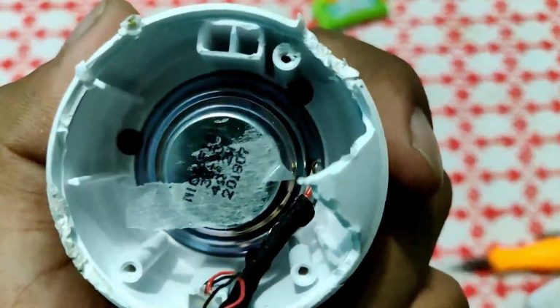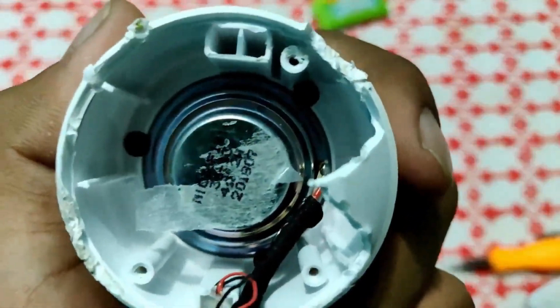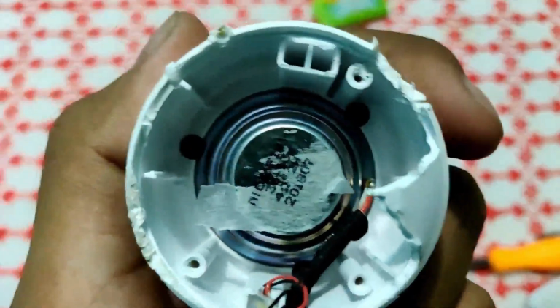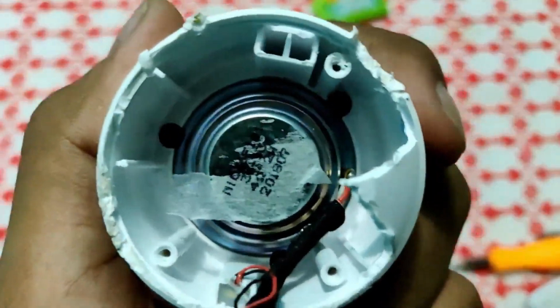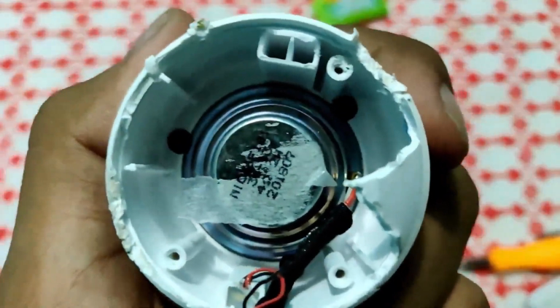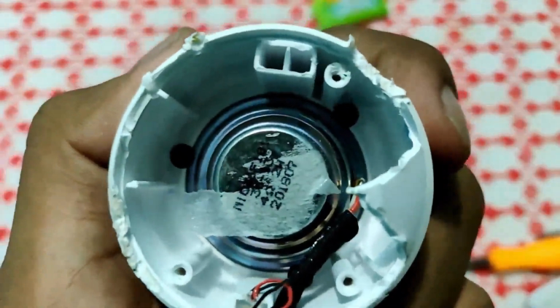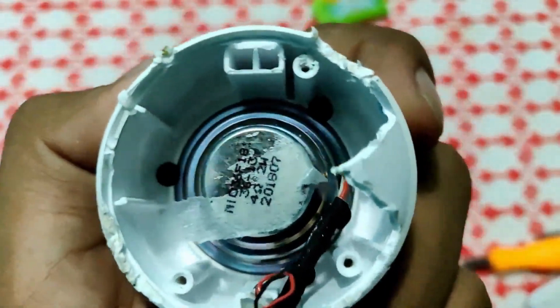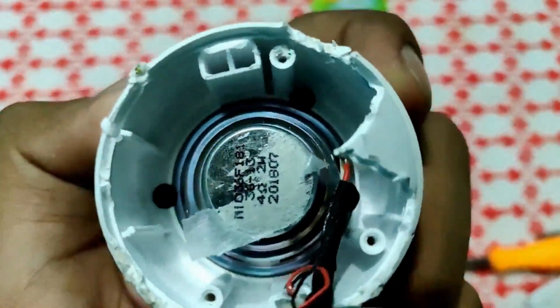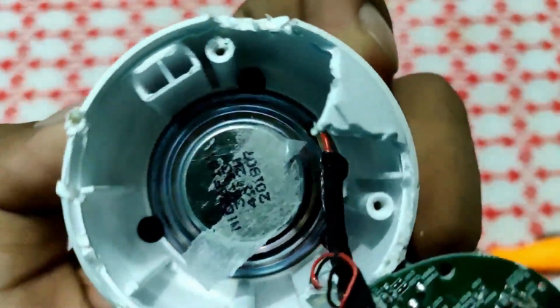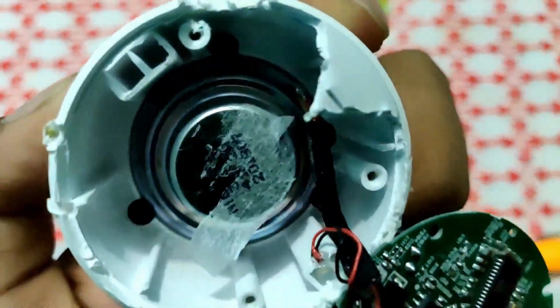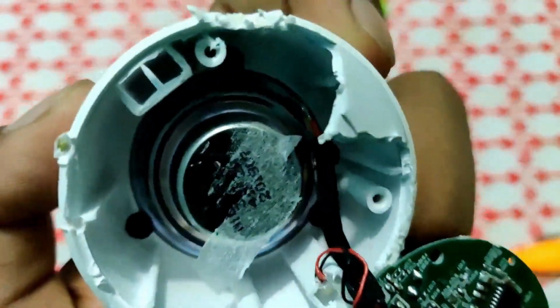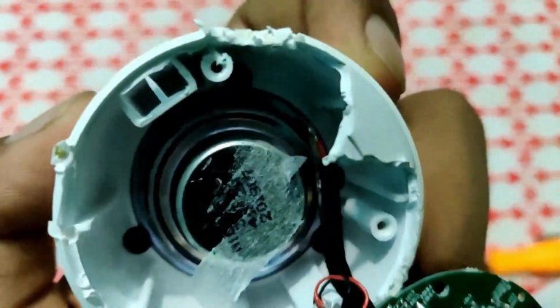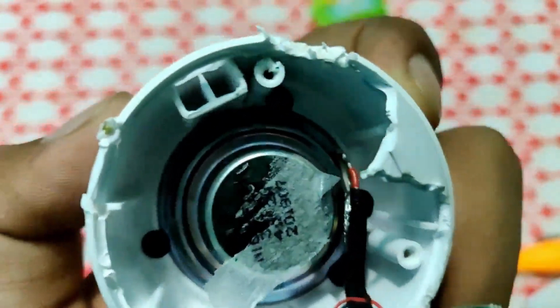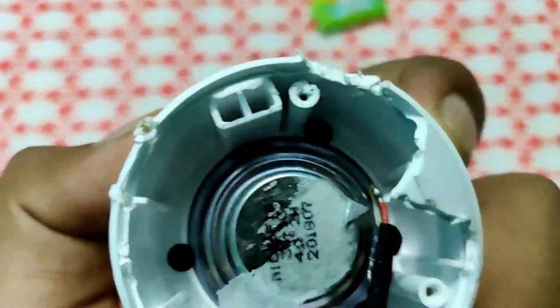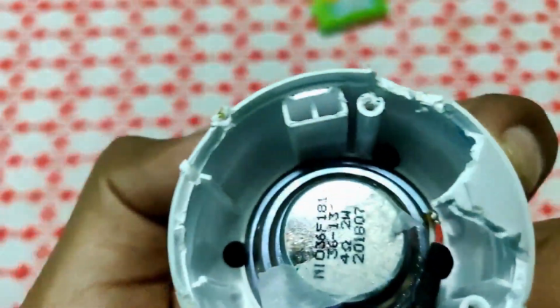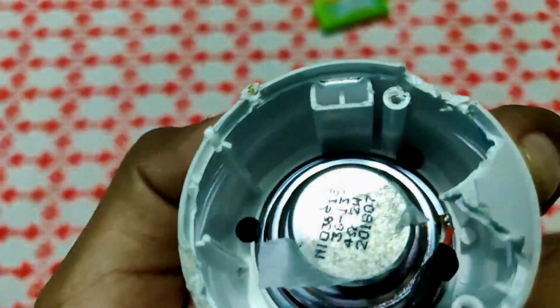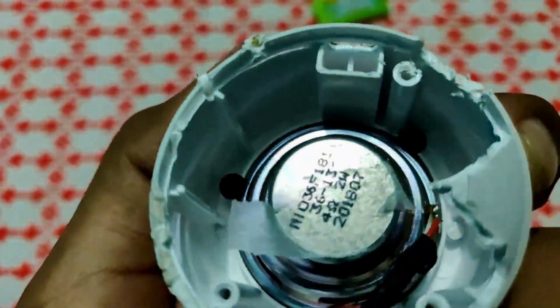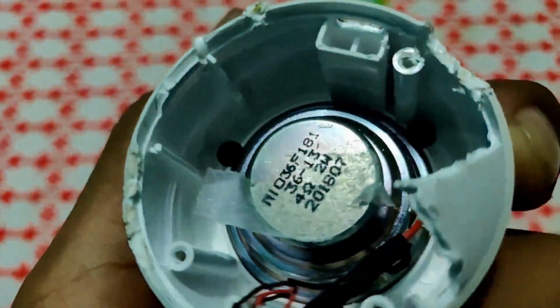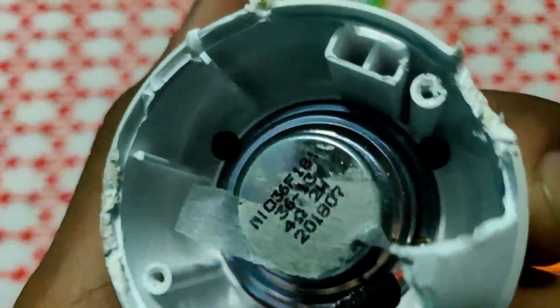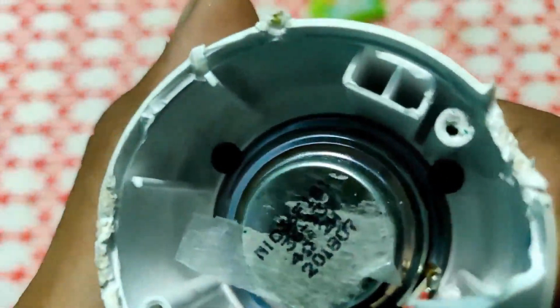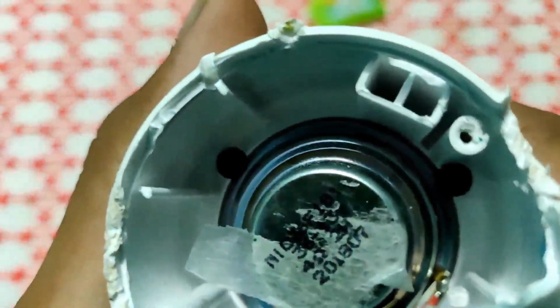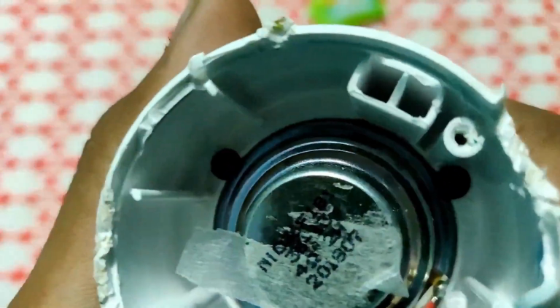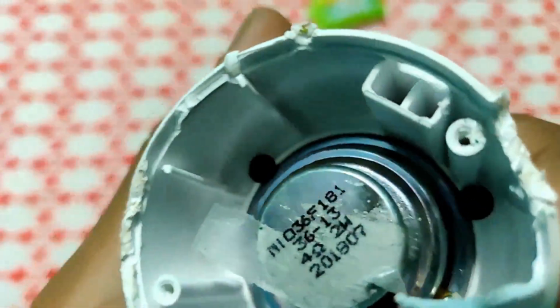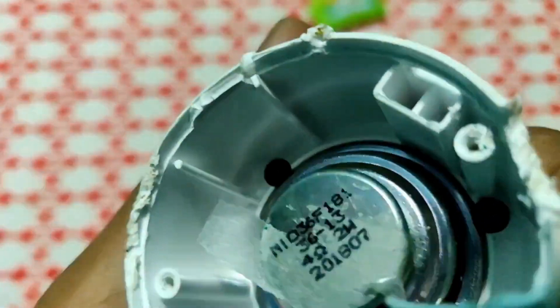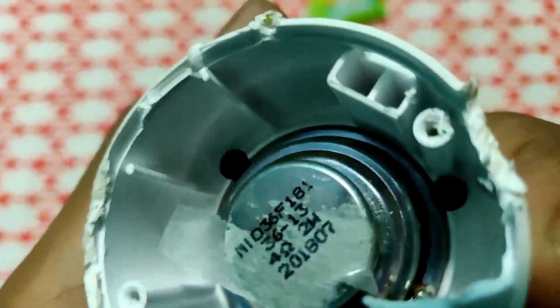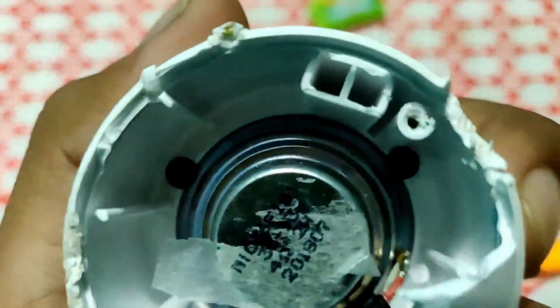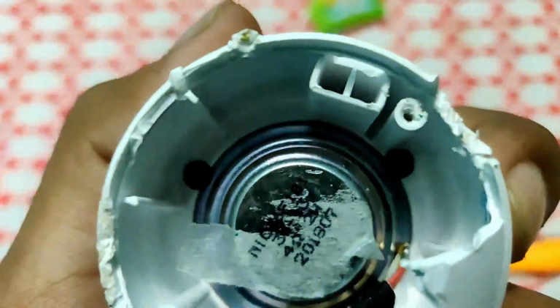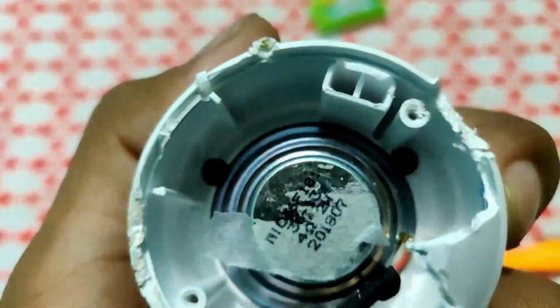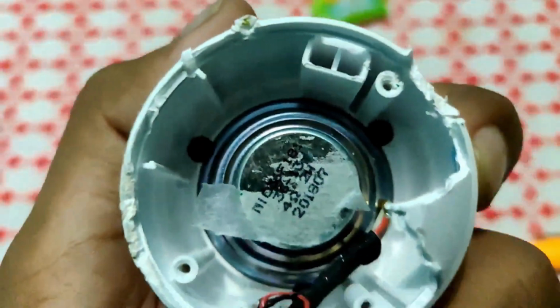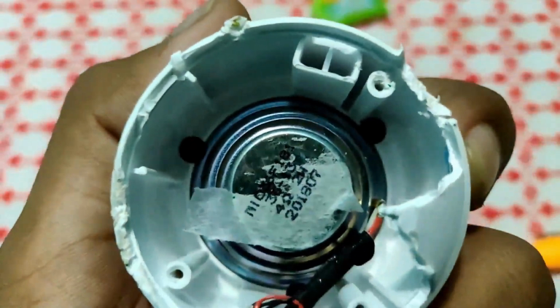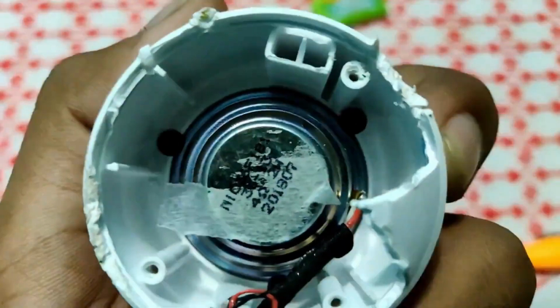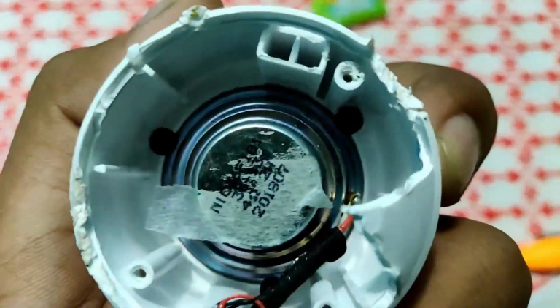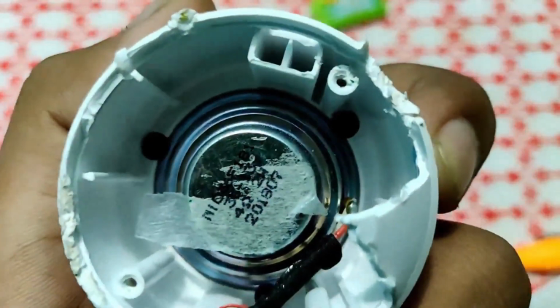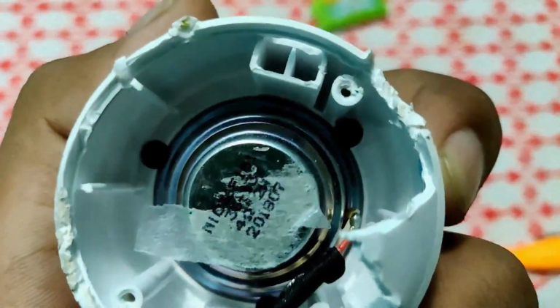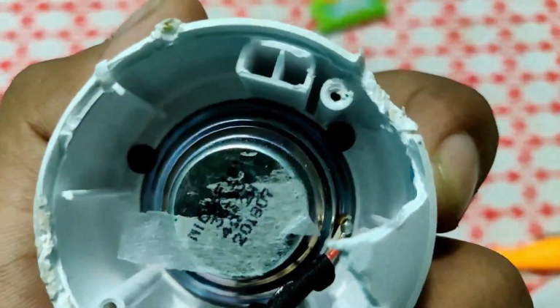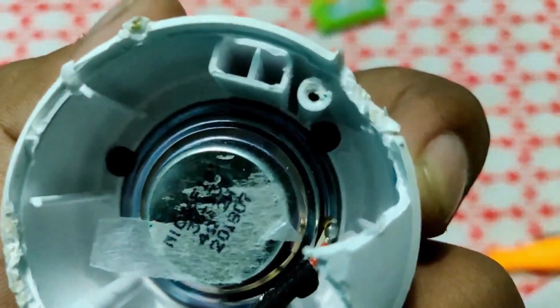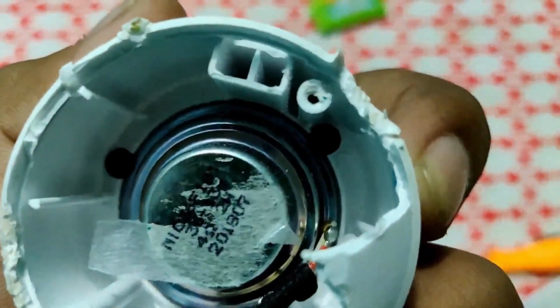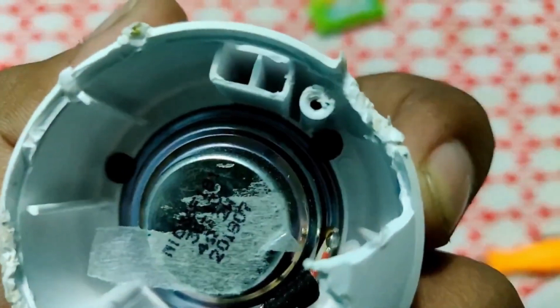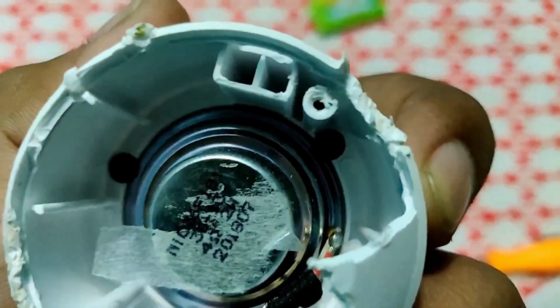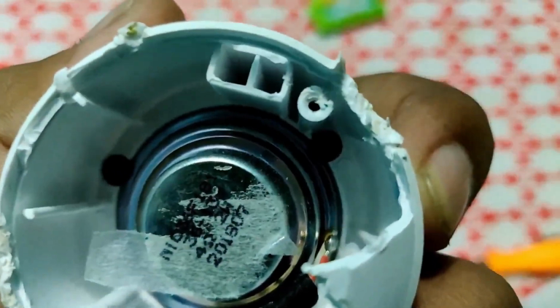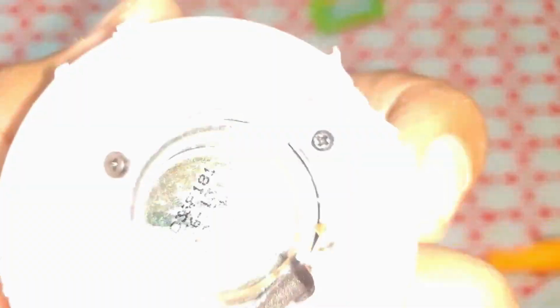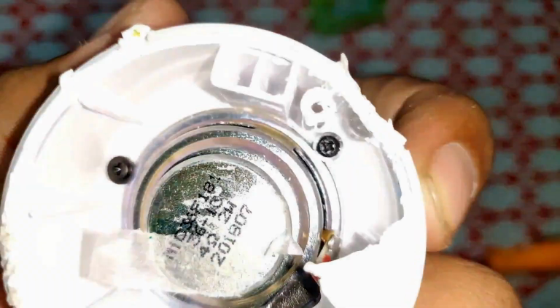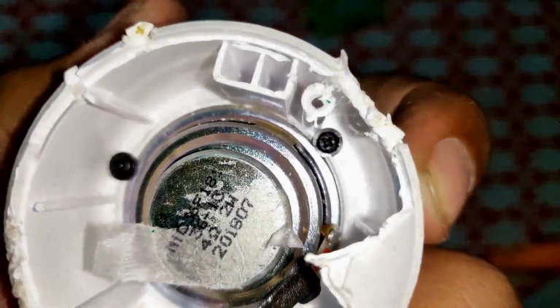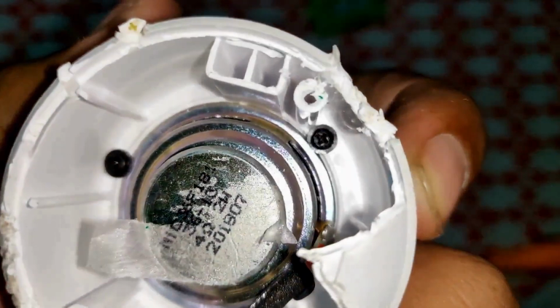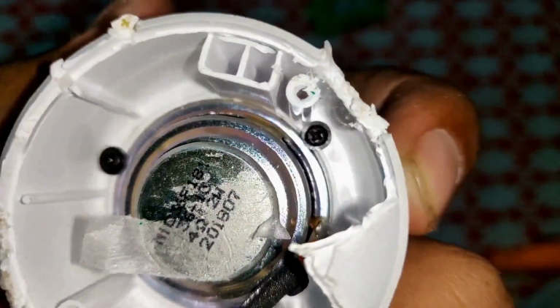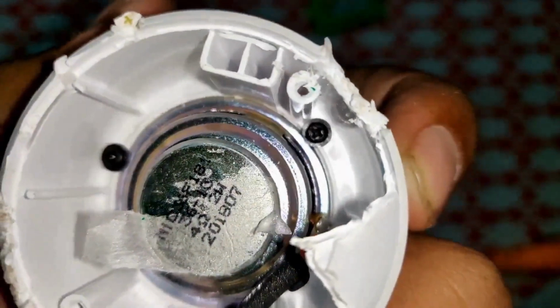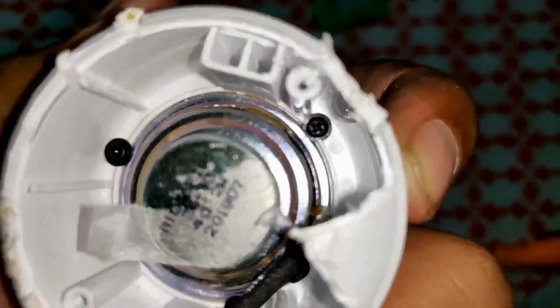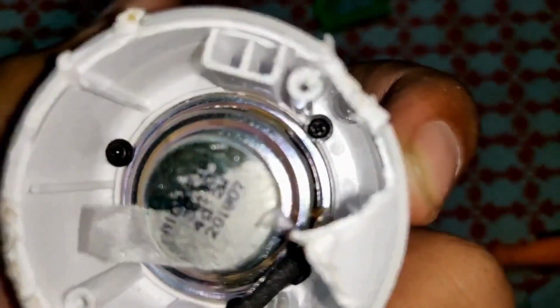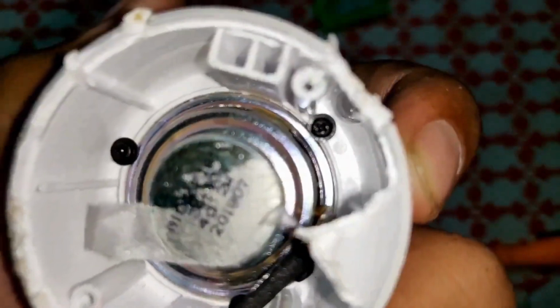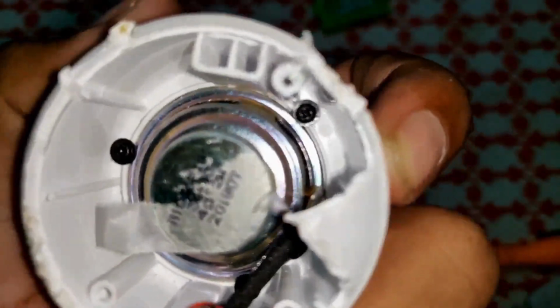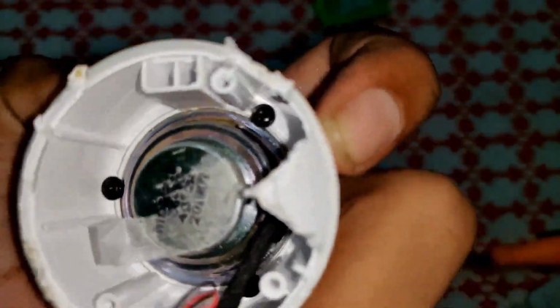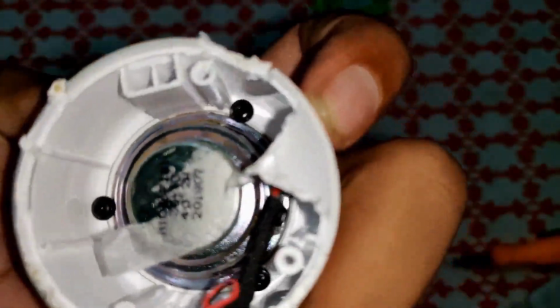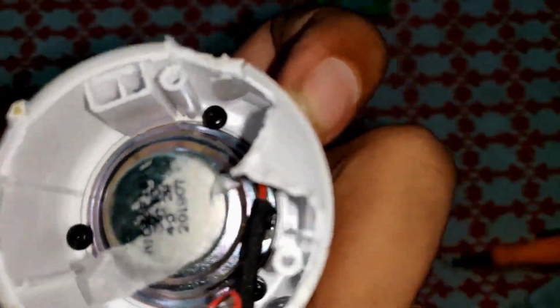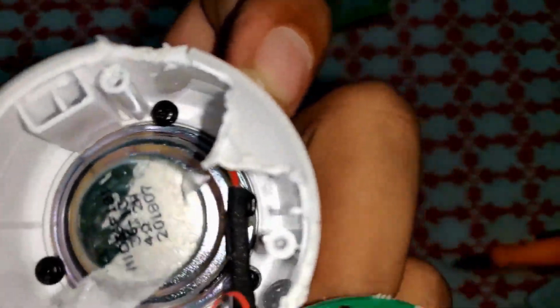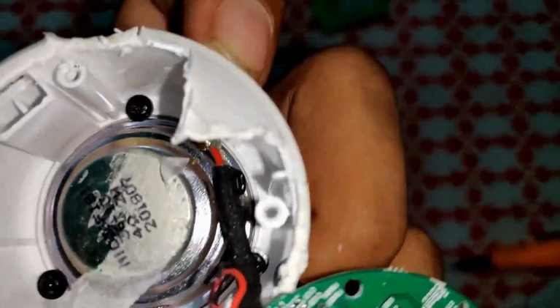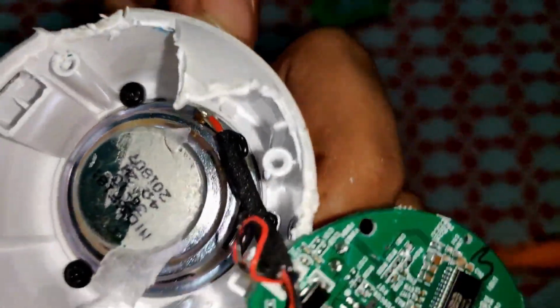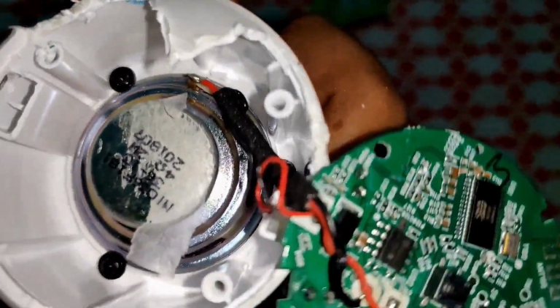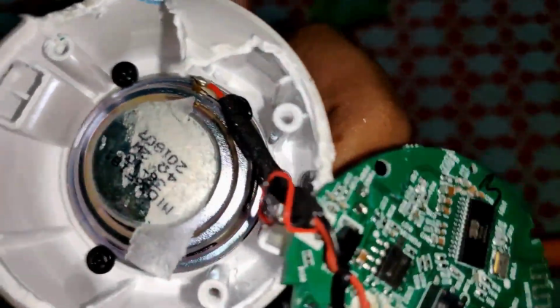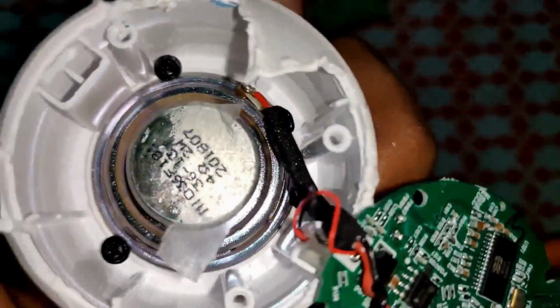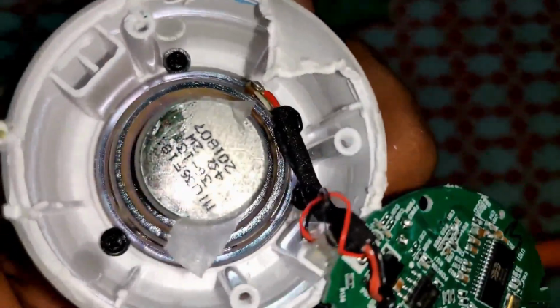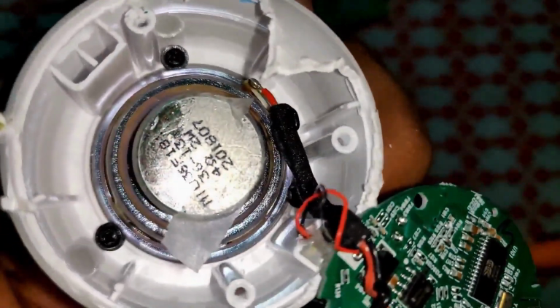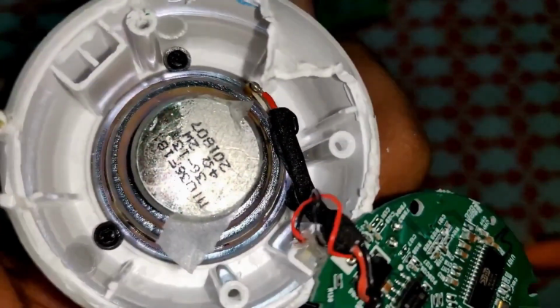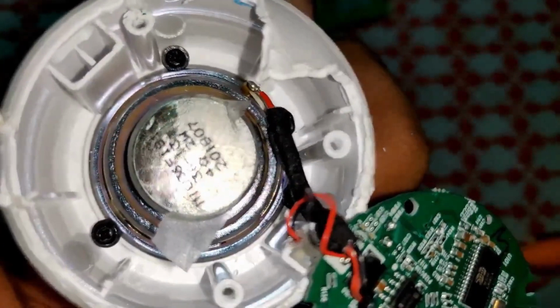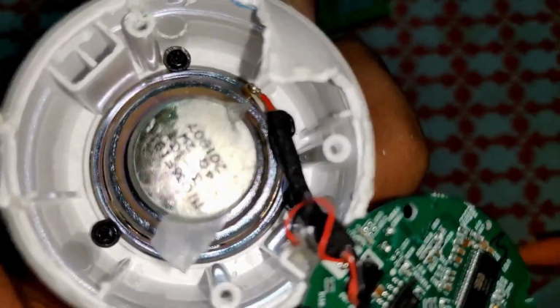Looking a little bit deeper down, I find that the screws are also attached to the speaker. And the last two screws are holding the speaker.